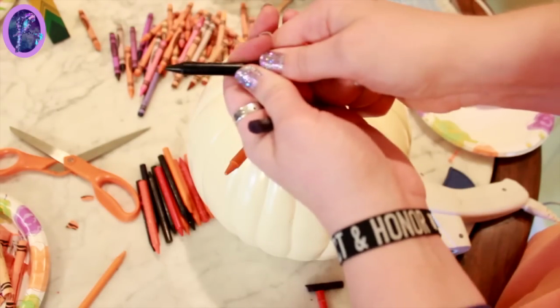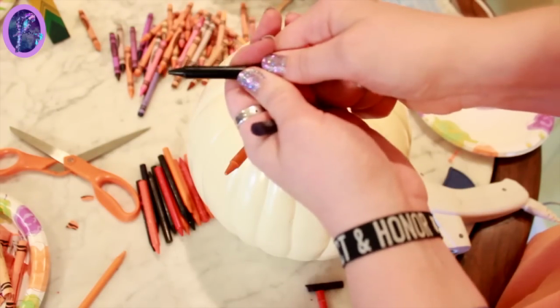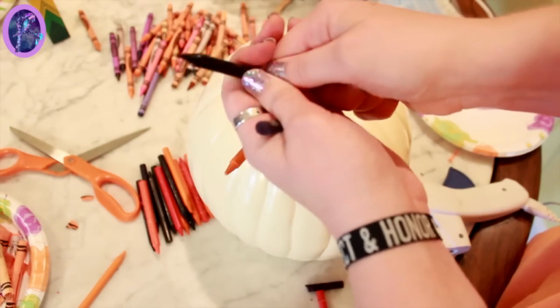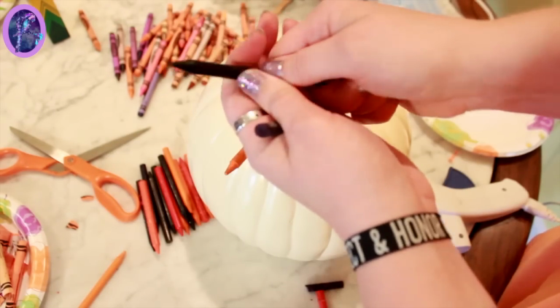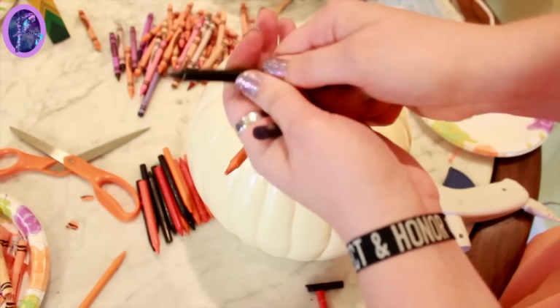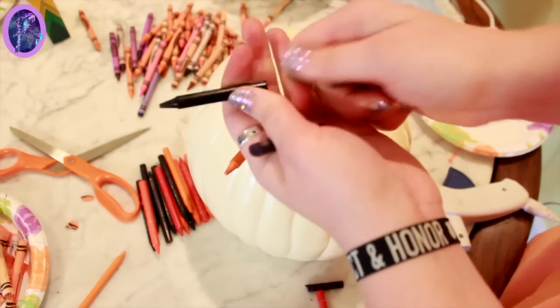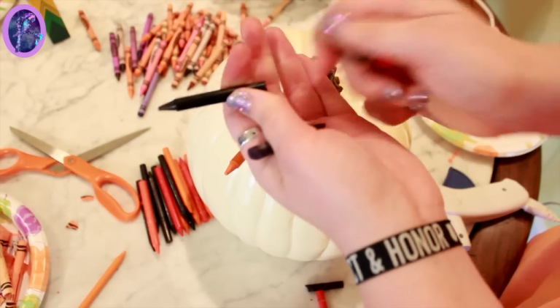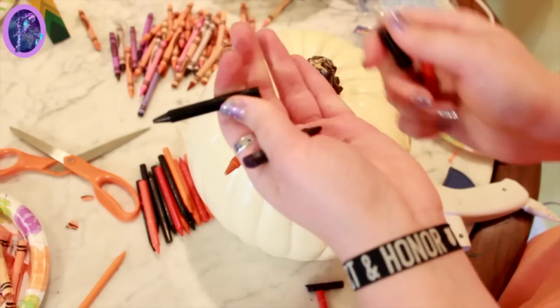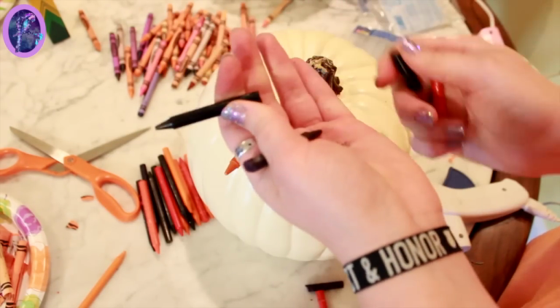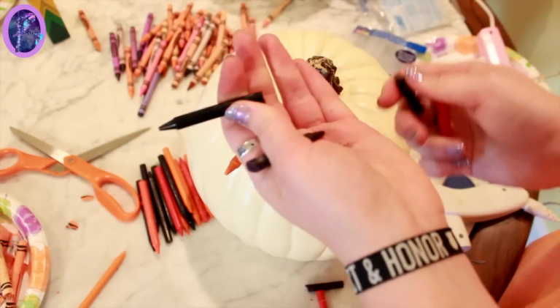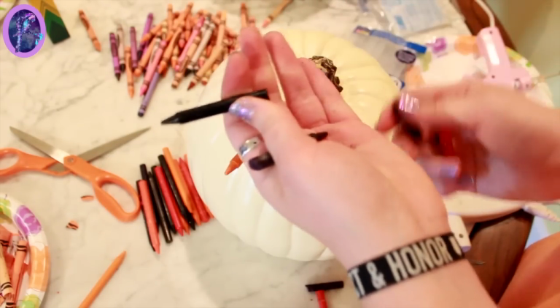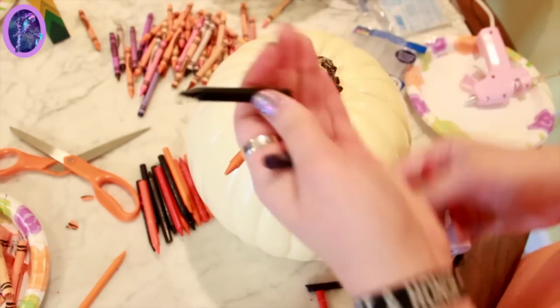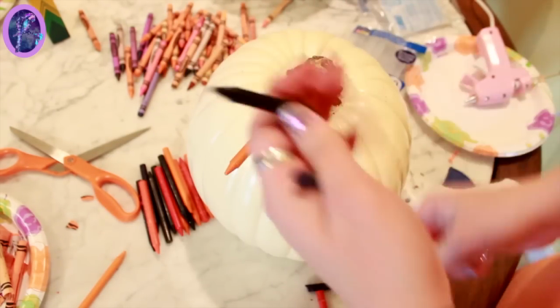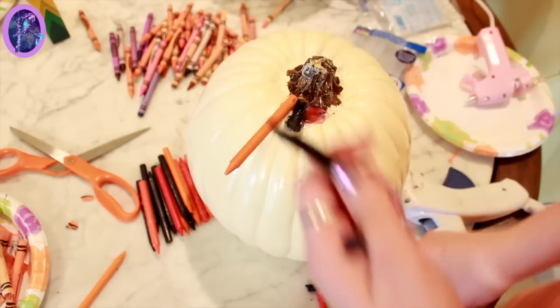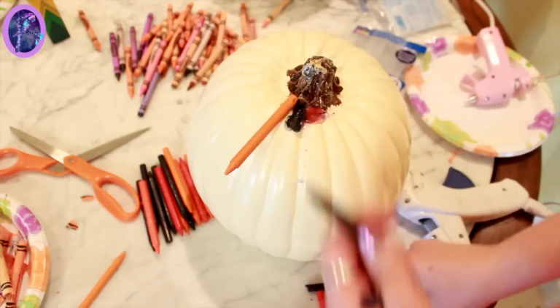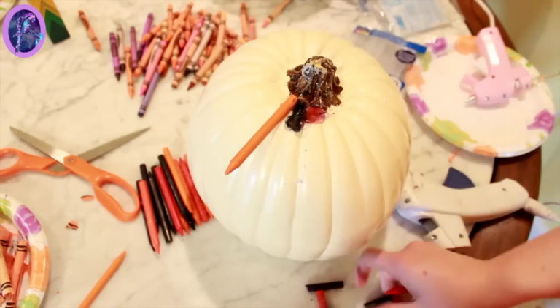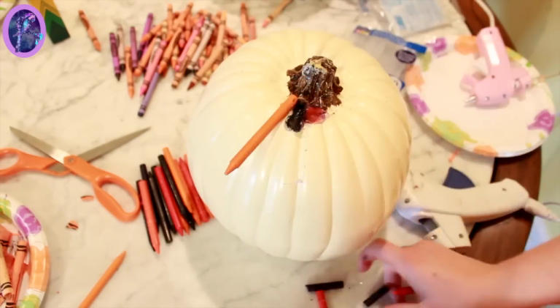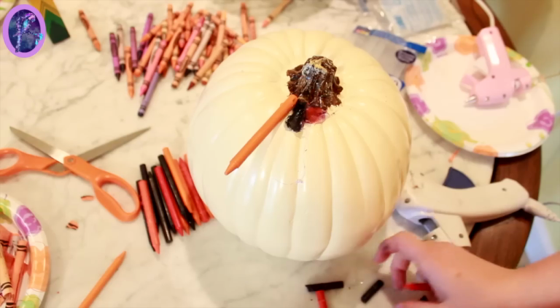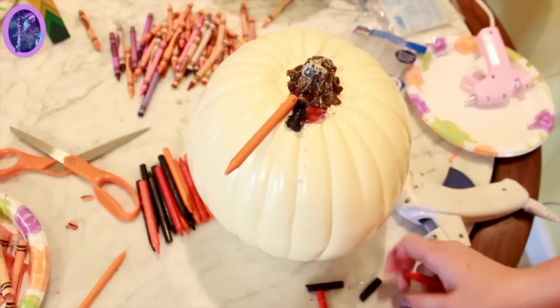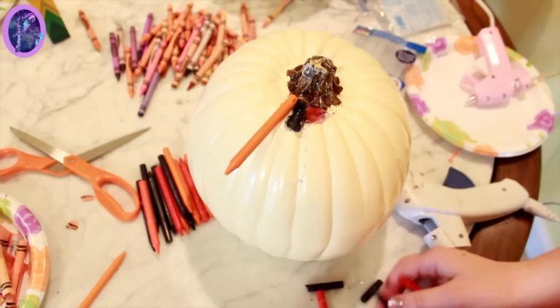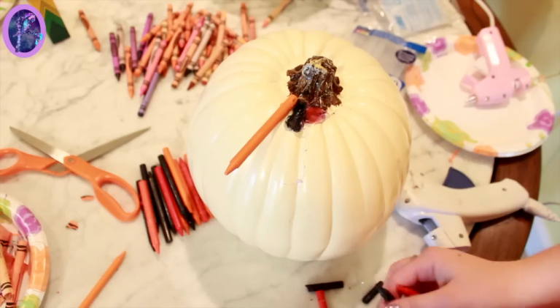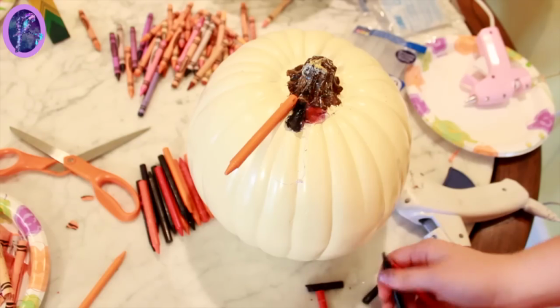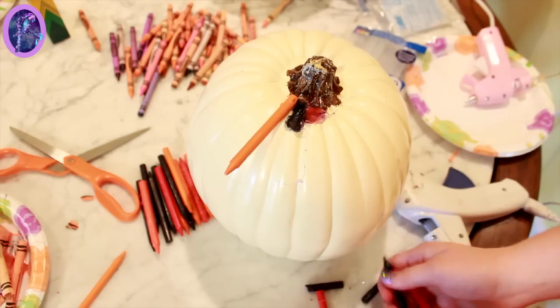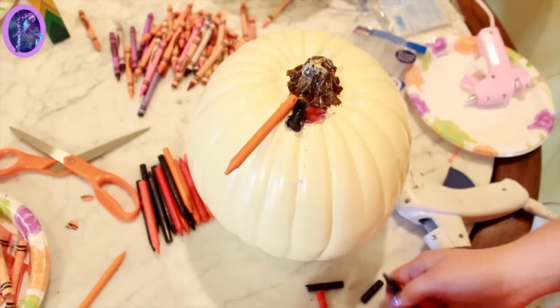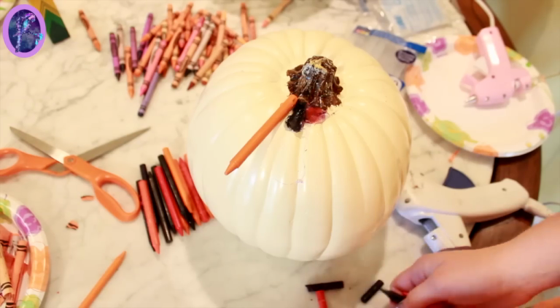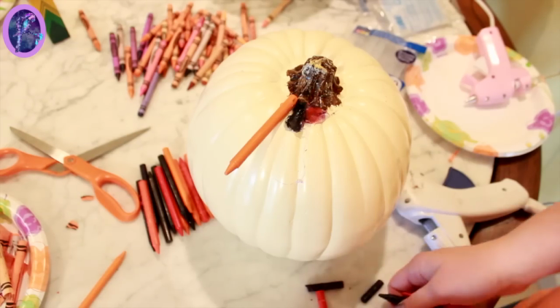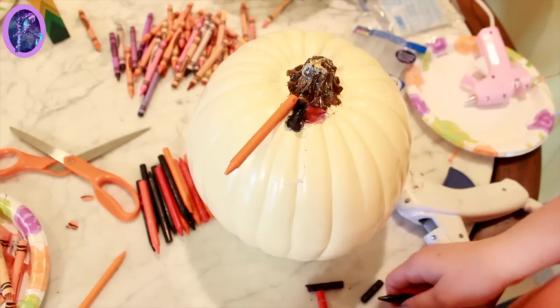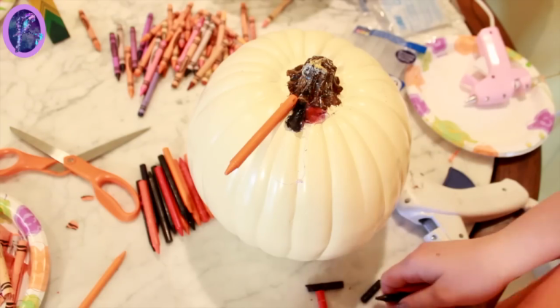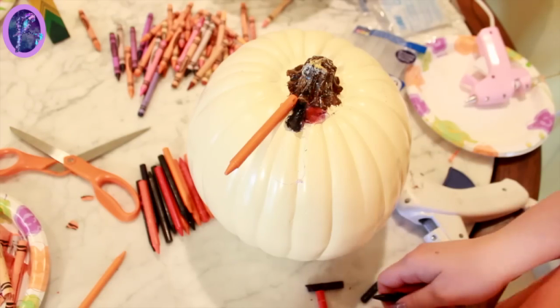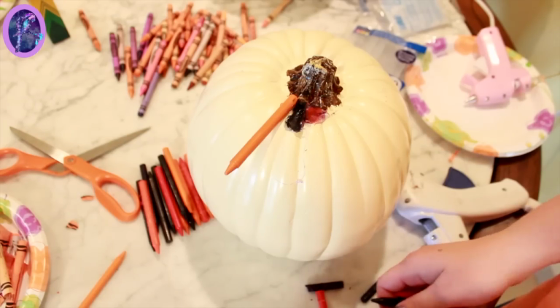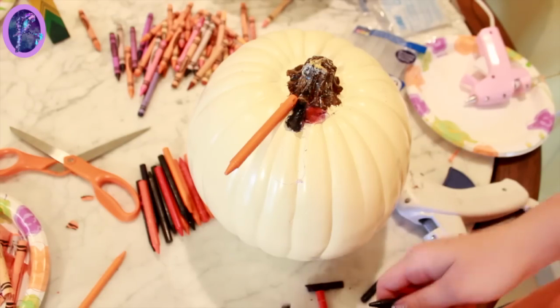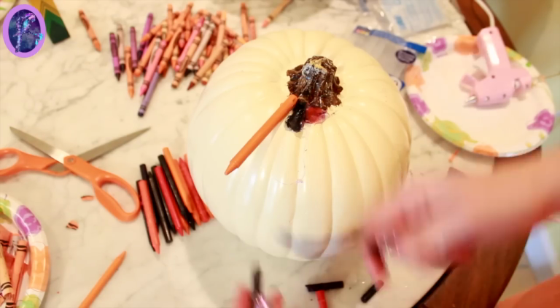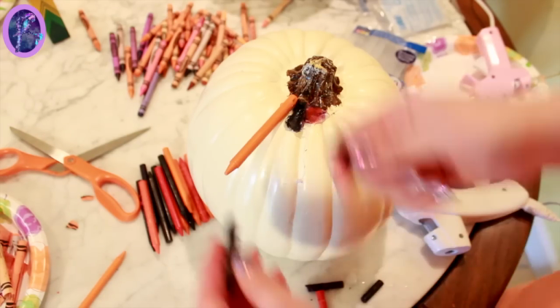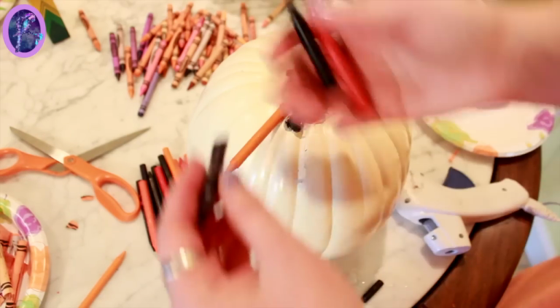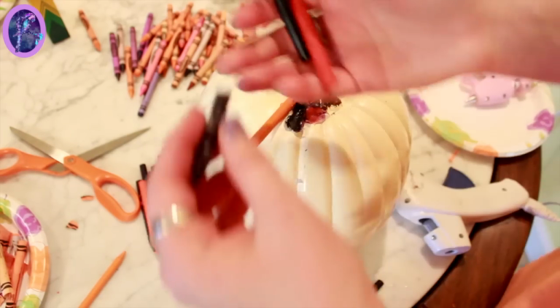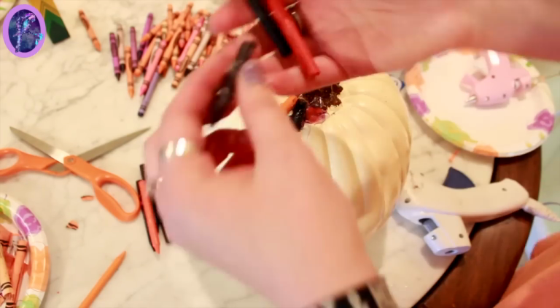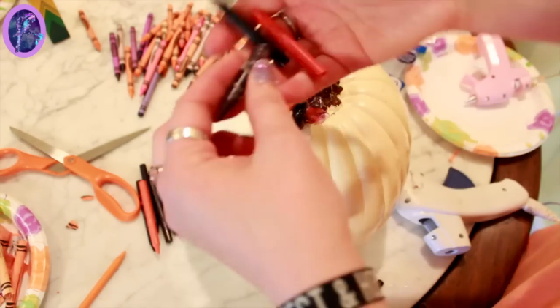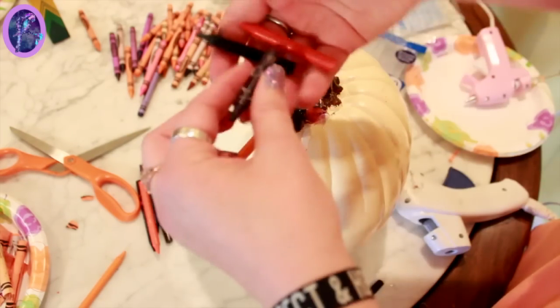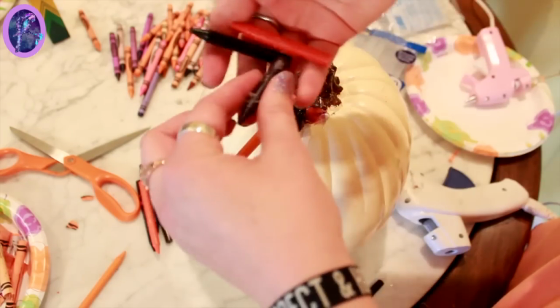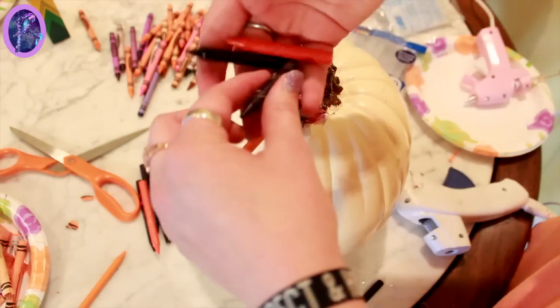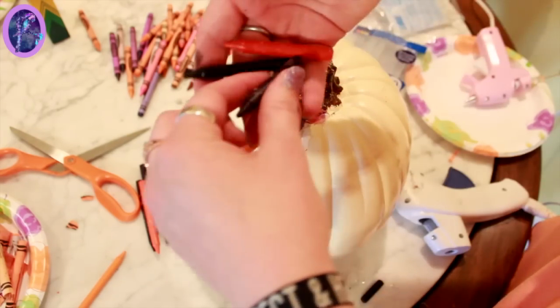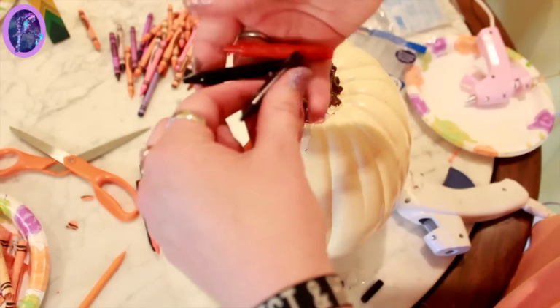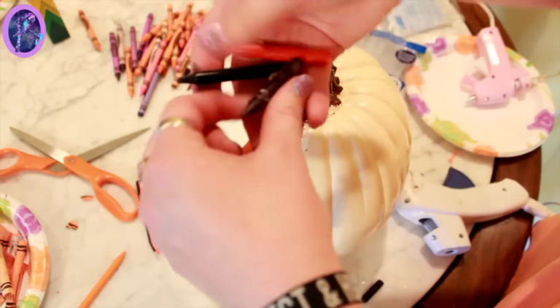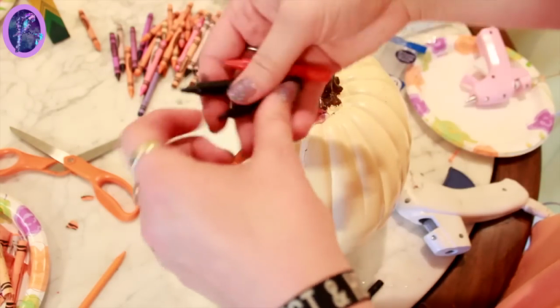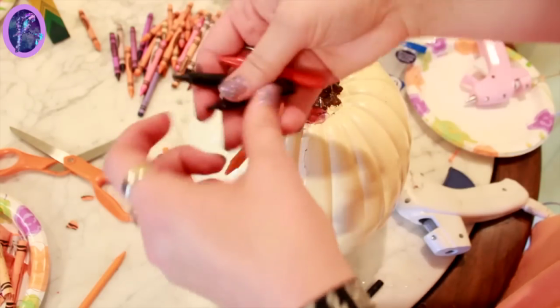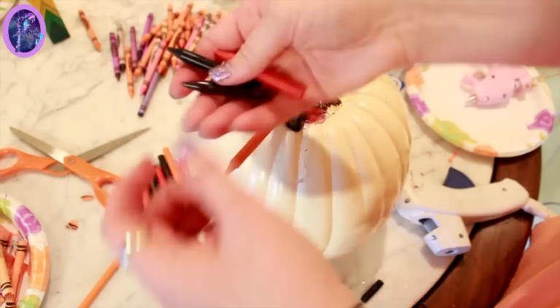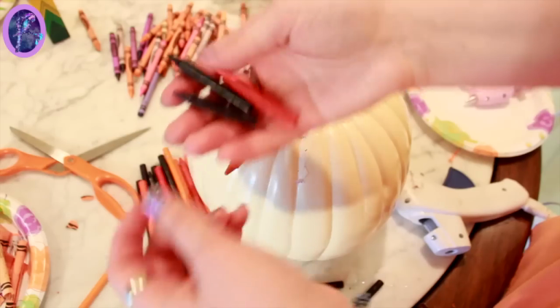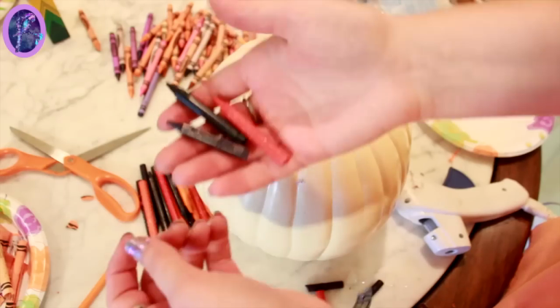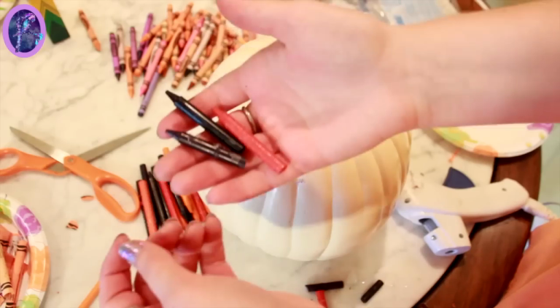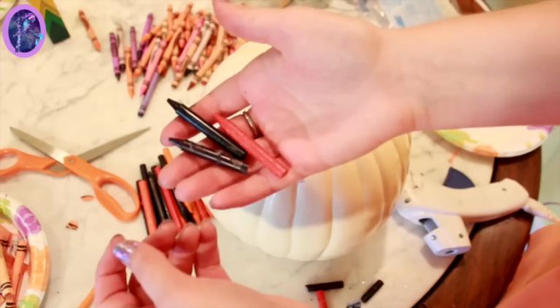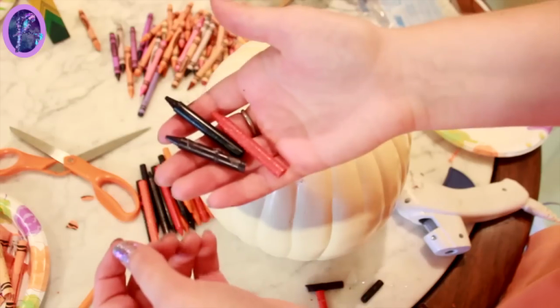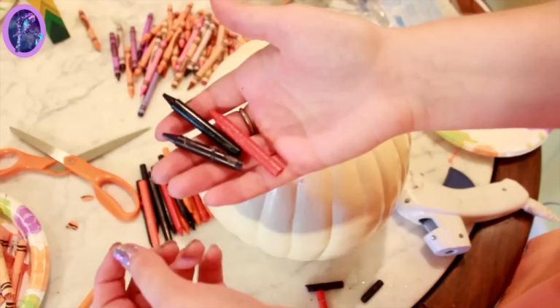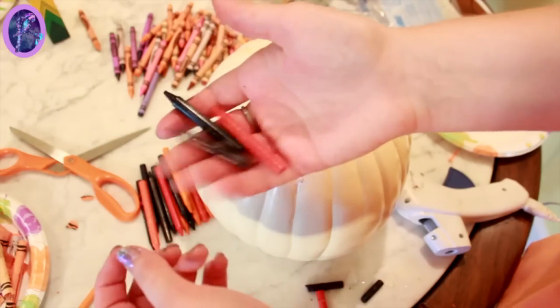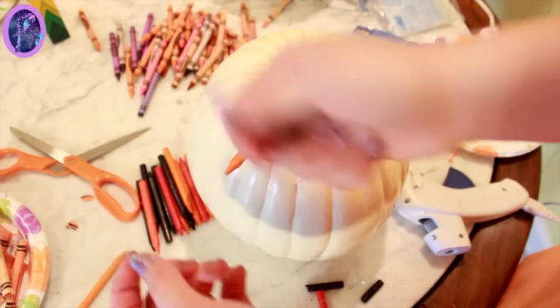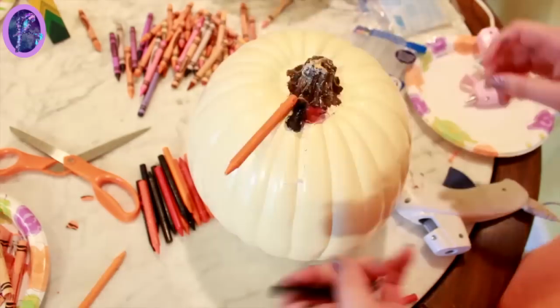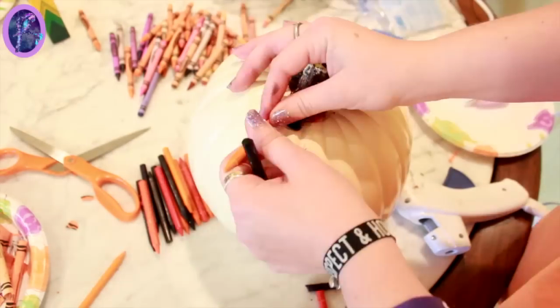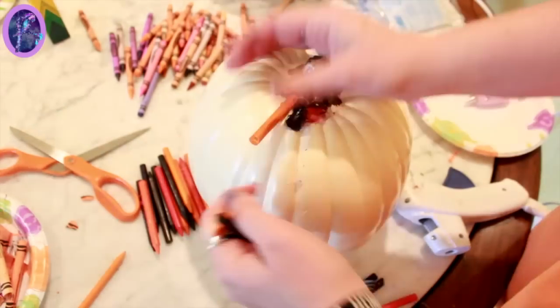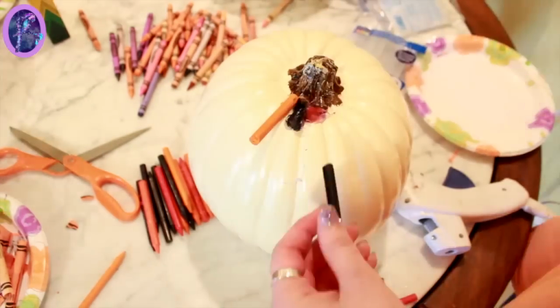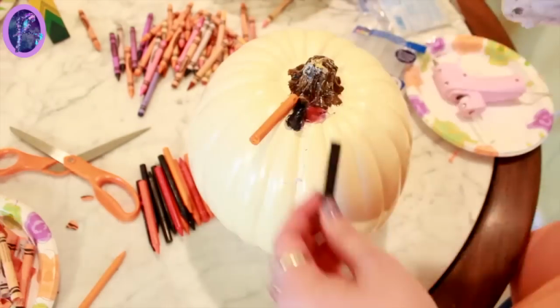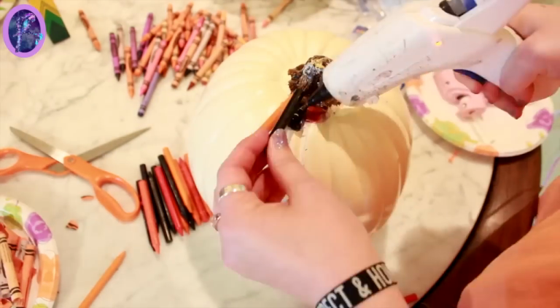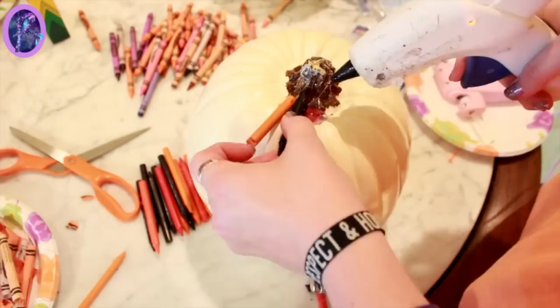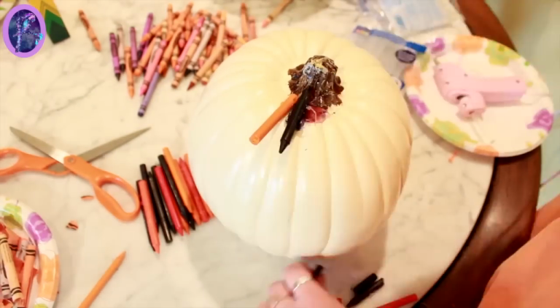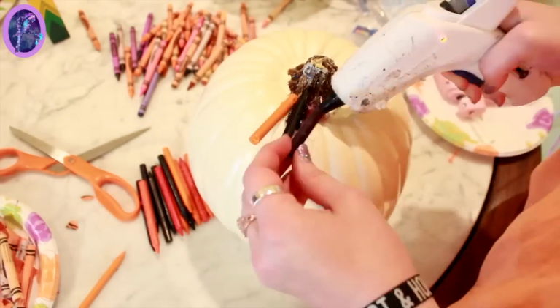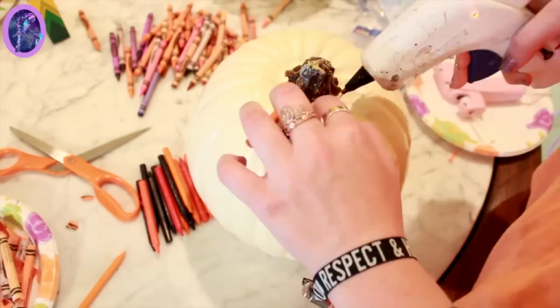Break them in half in the order that you want them, and then glue them on top around the stem.